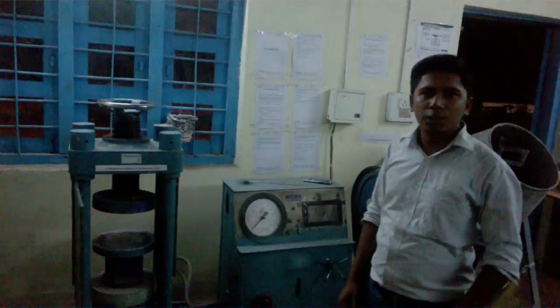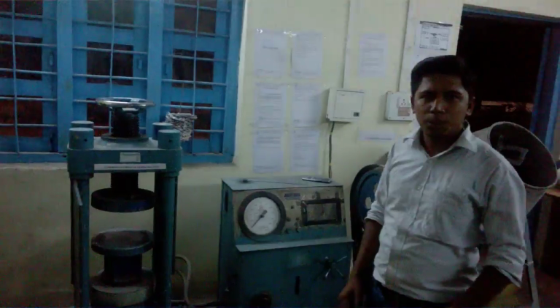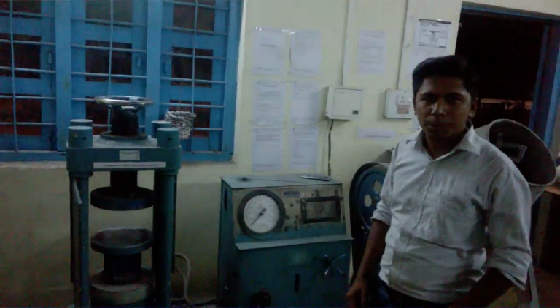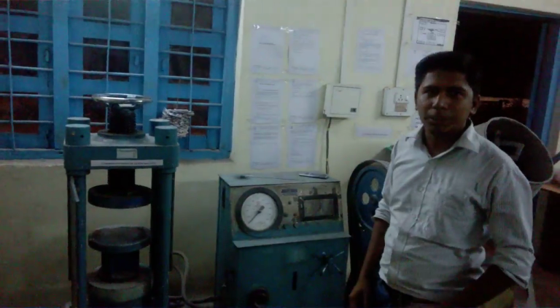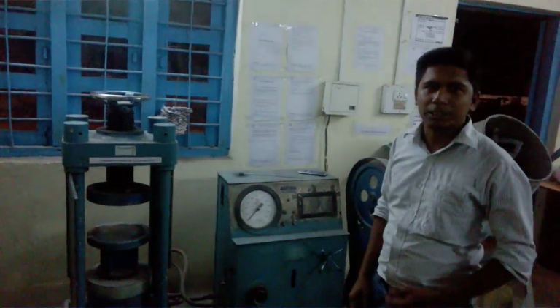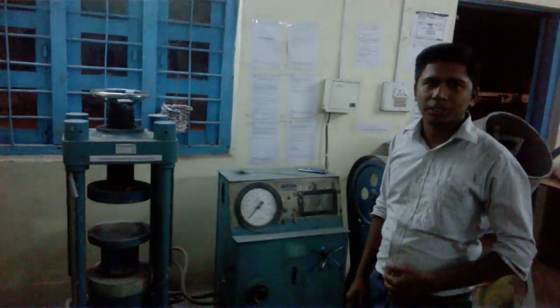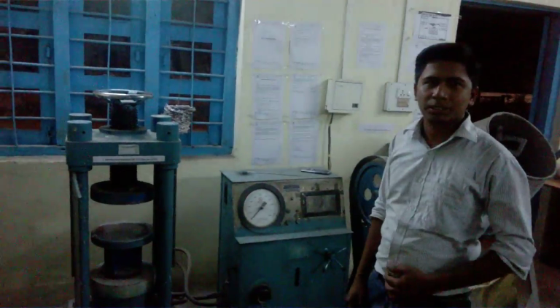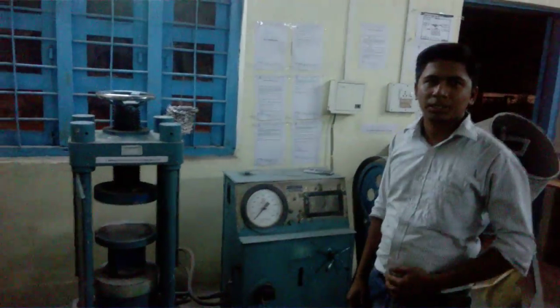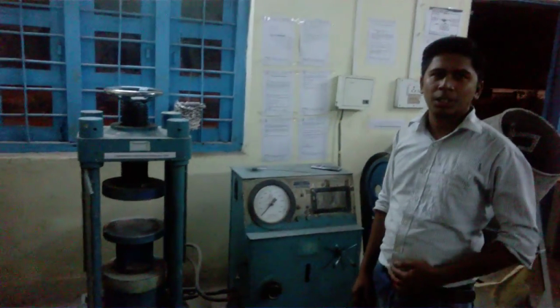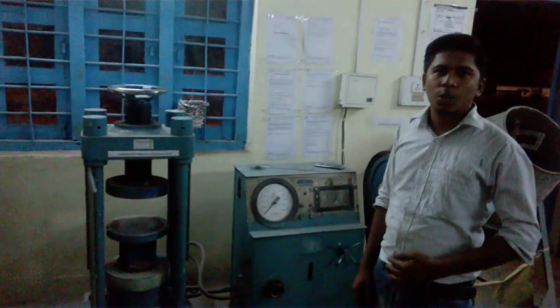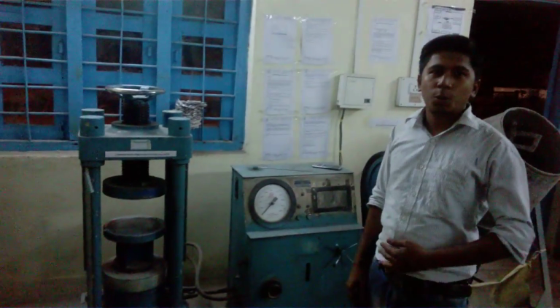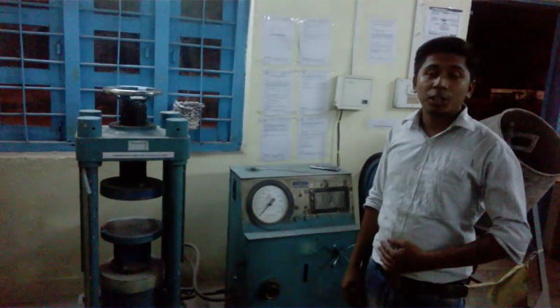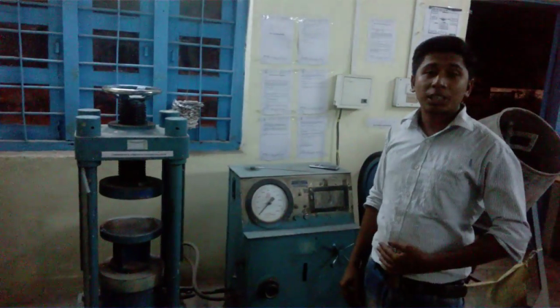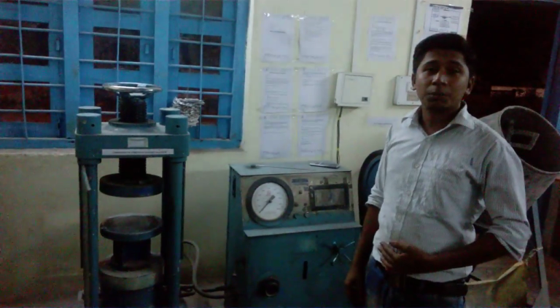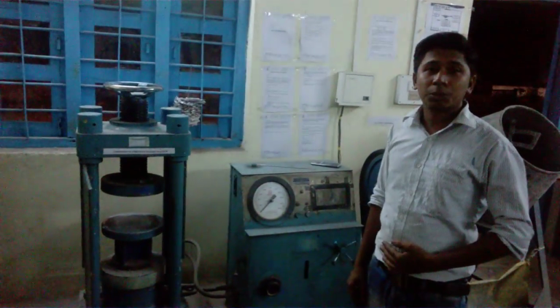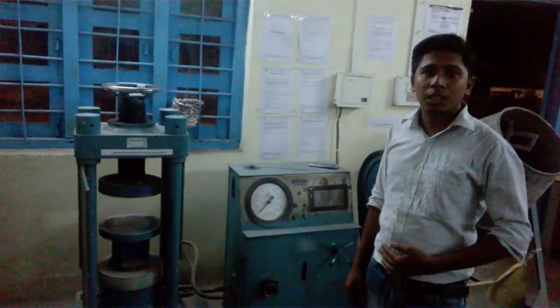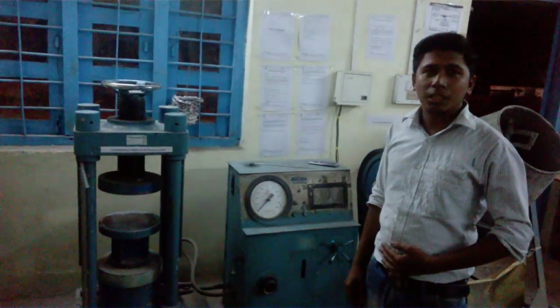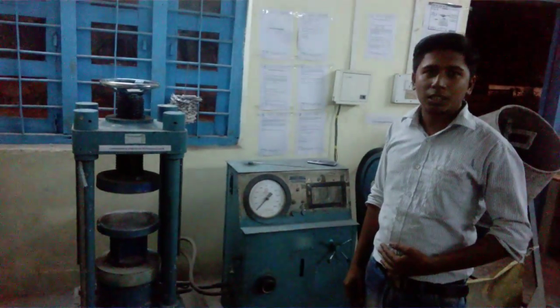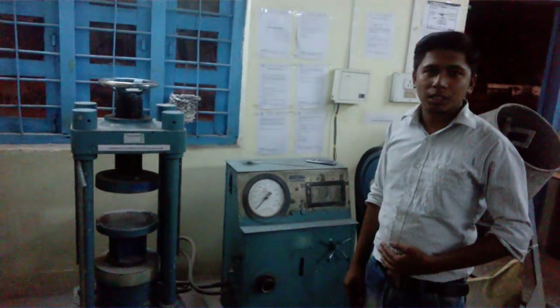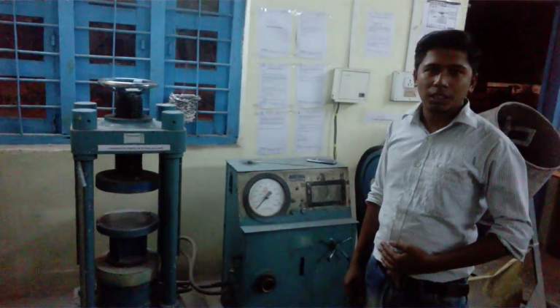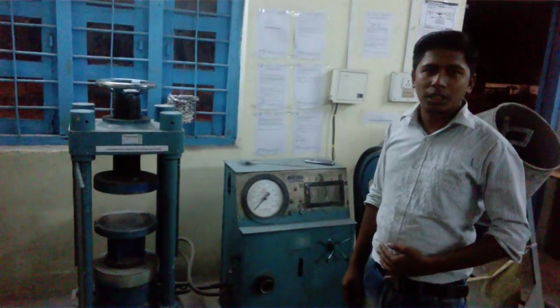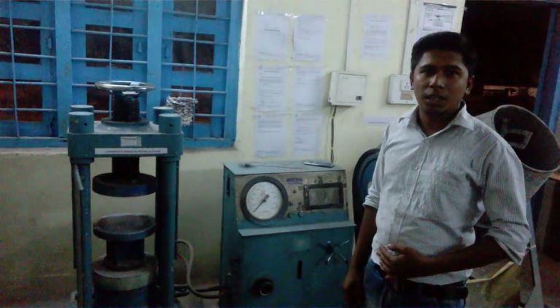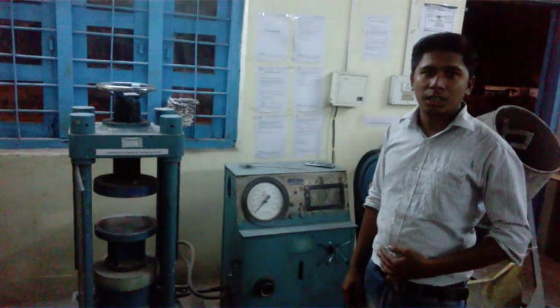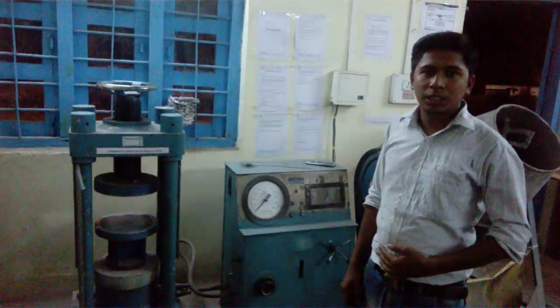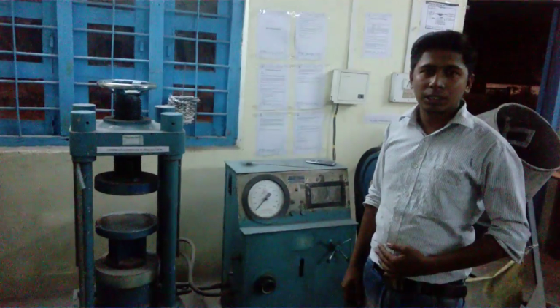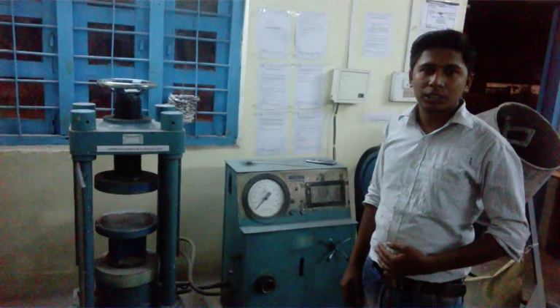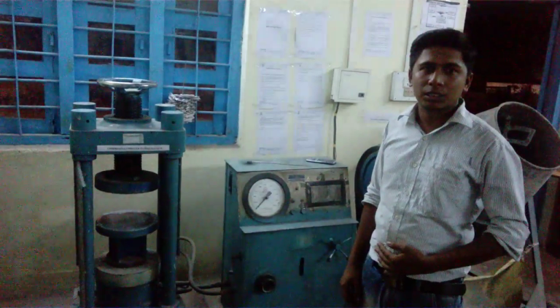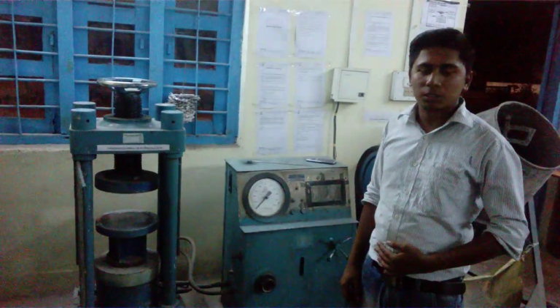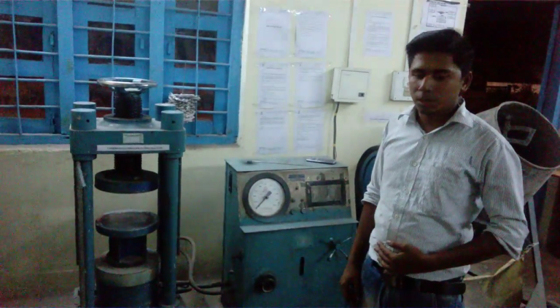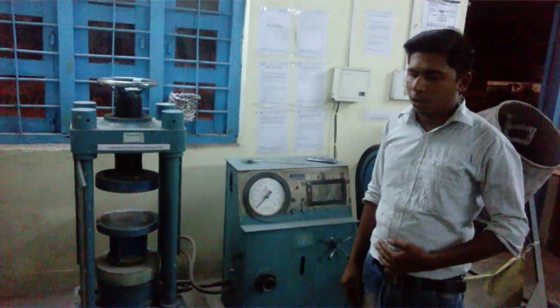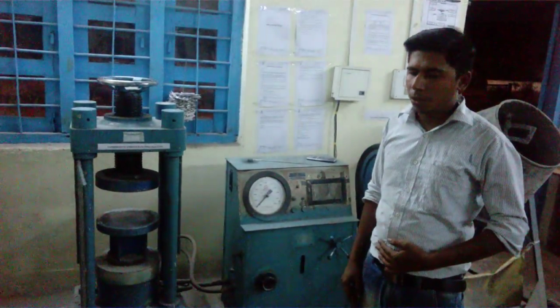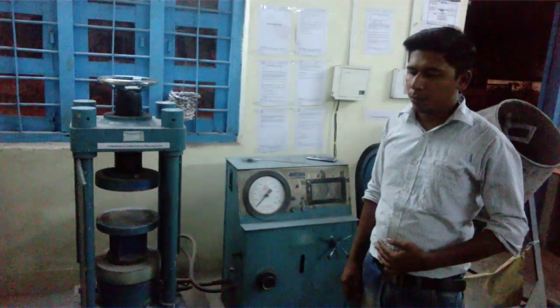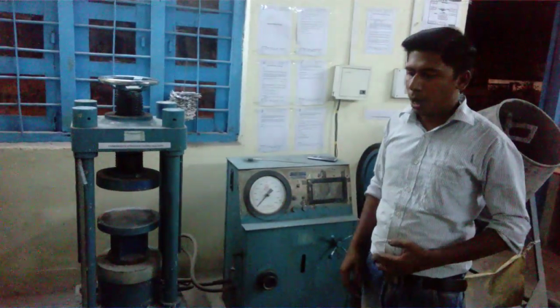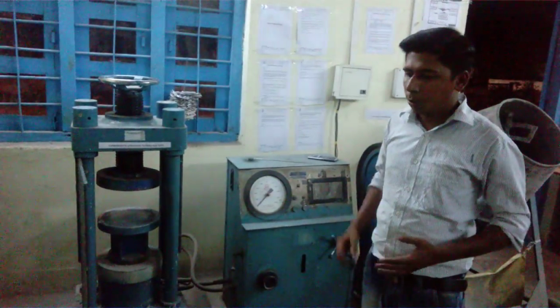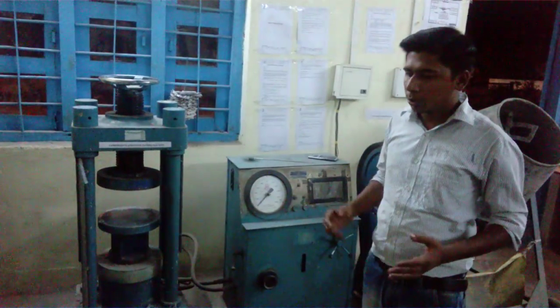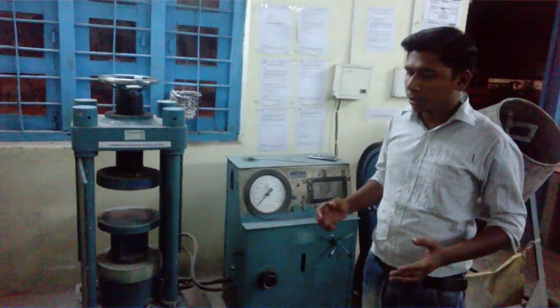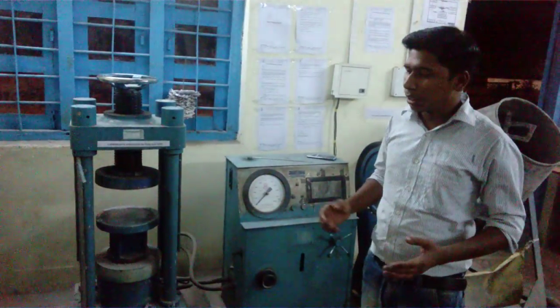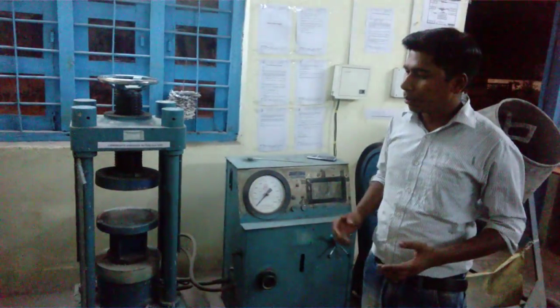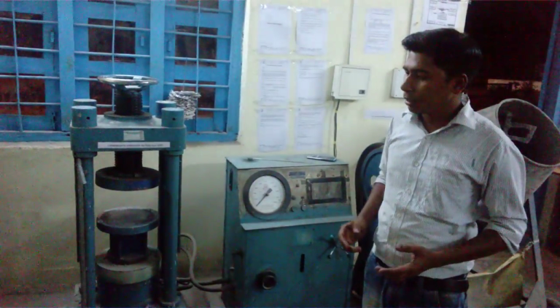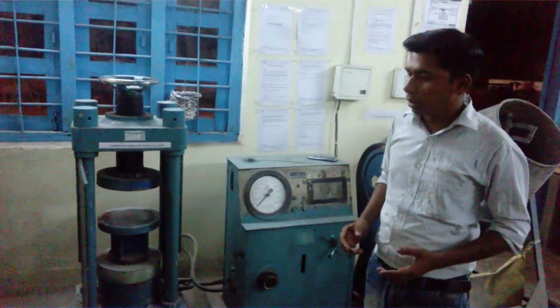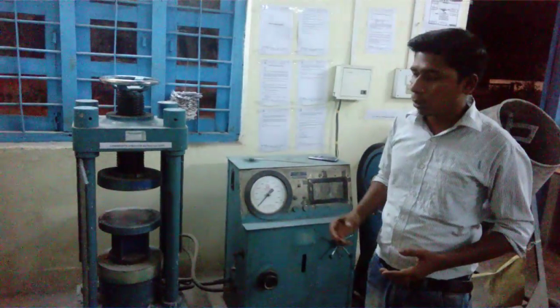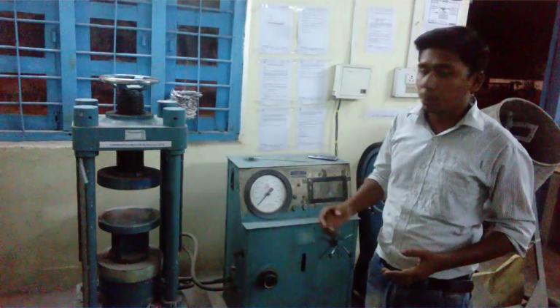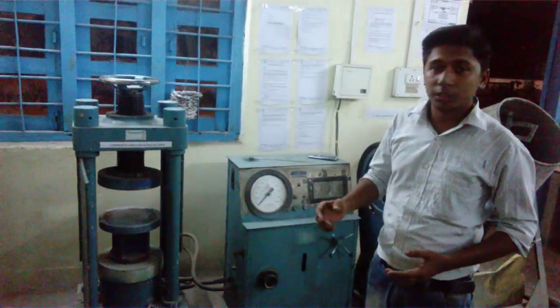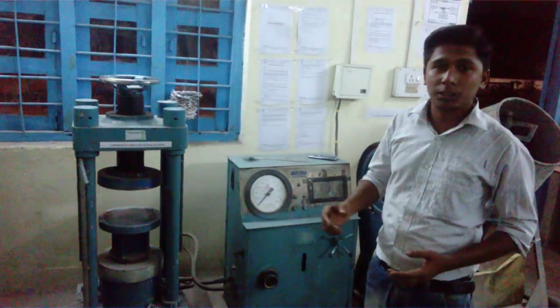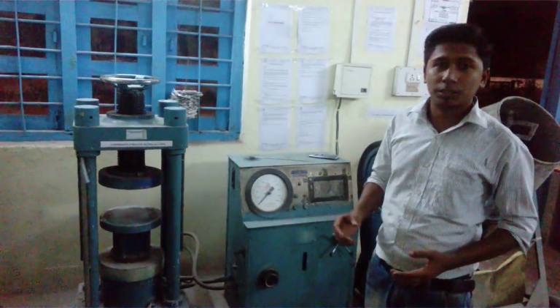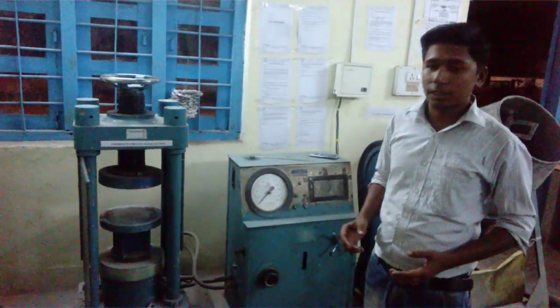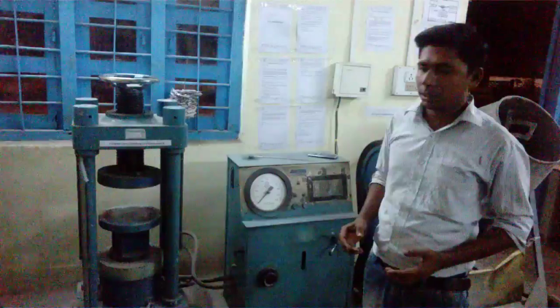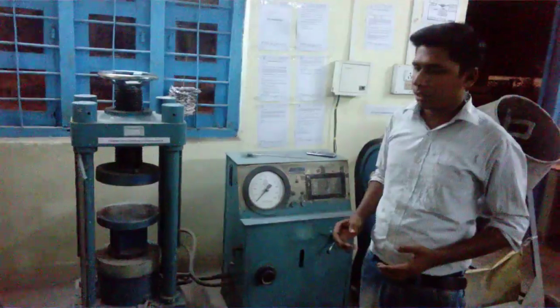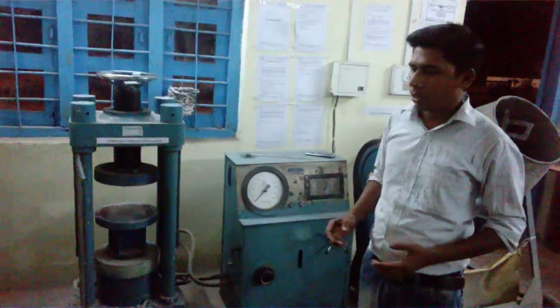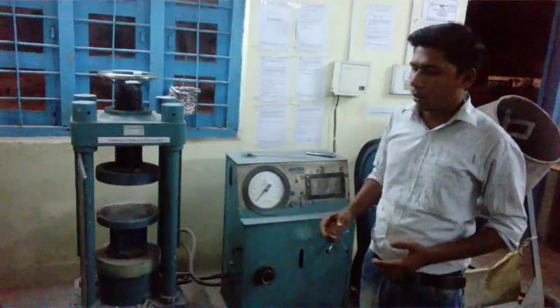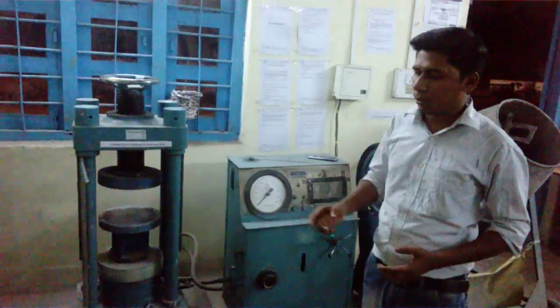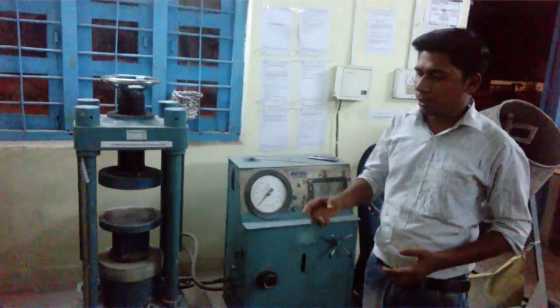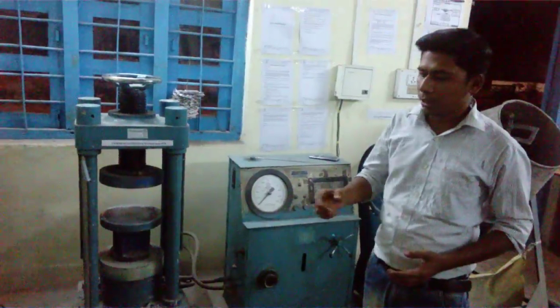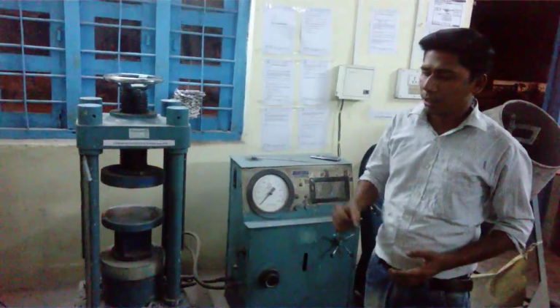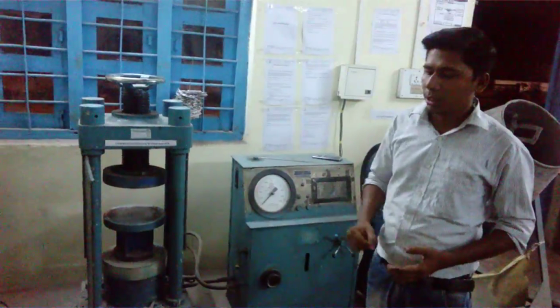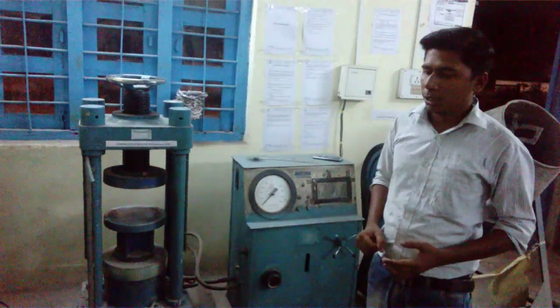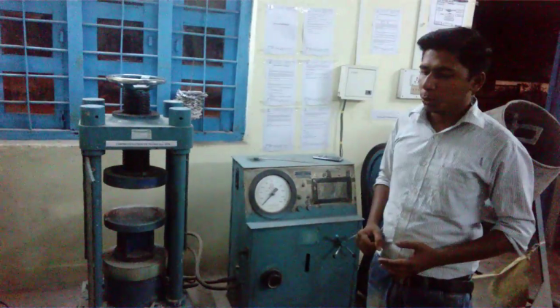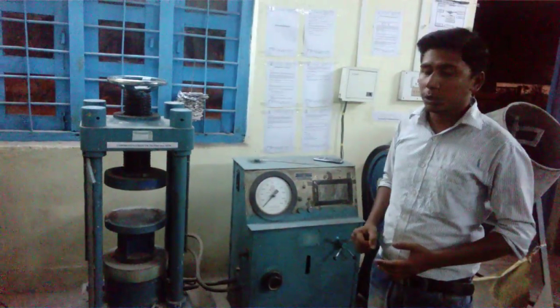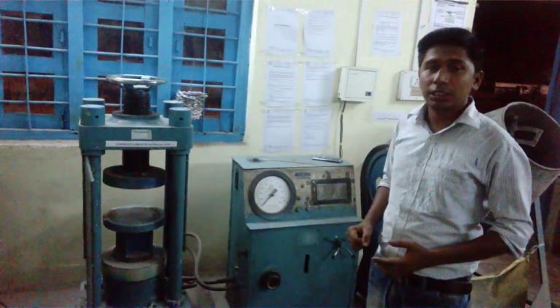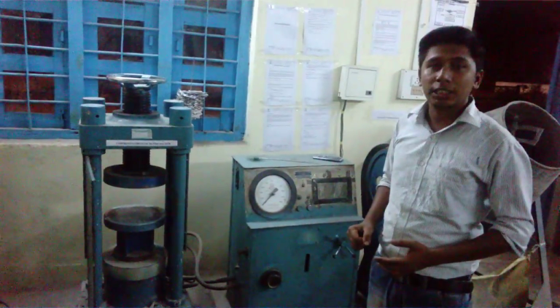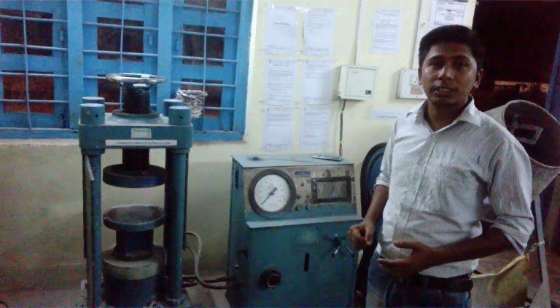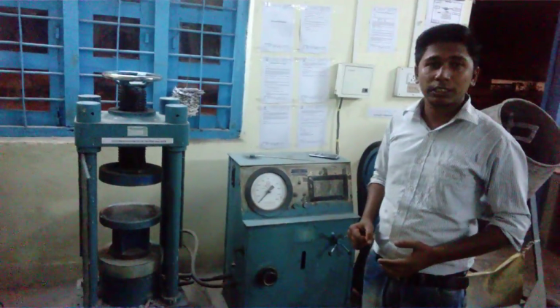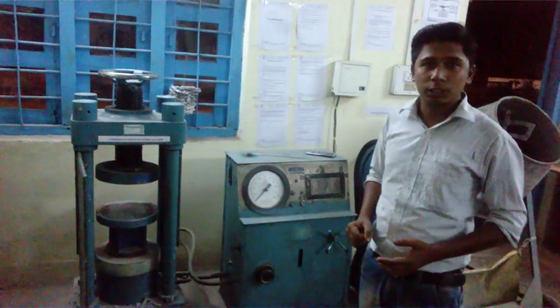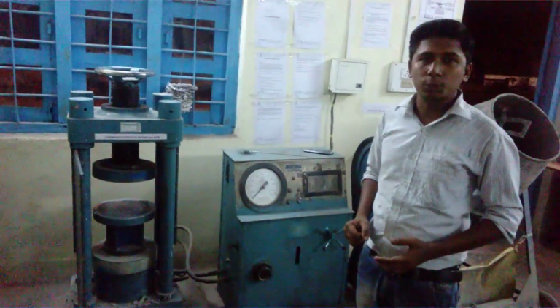Hello everybody, welcome to the illustration of how to determine the compressive strength of a 28-day cube.